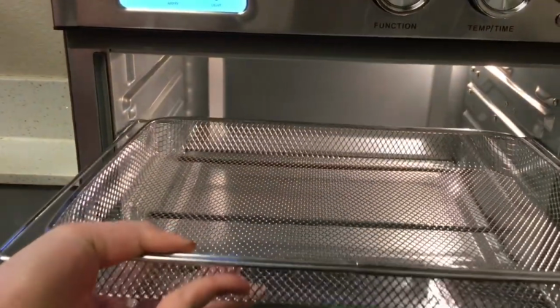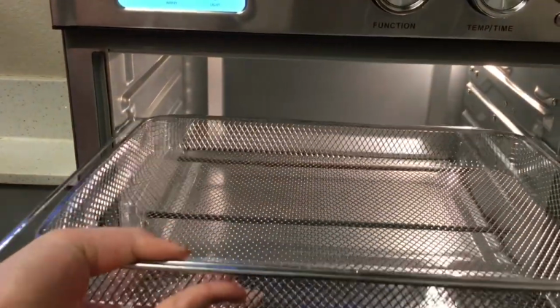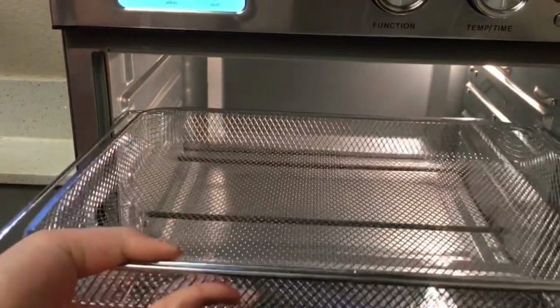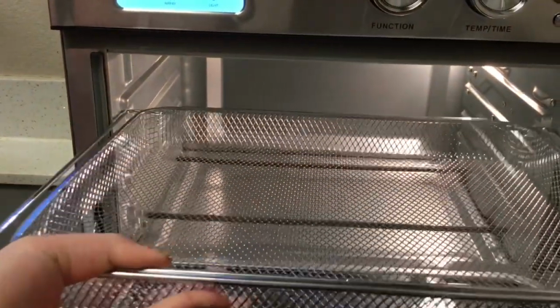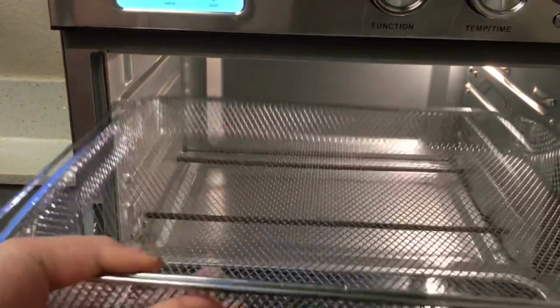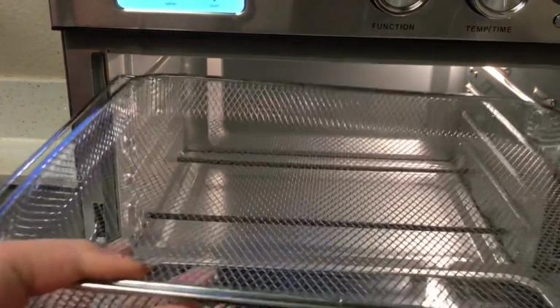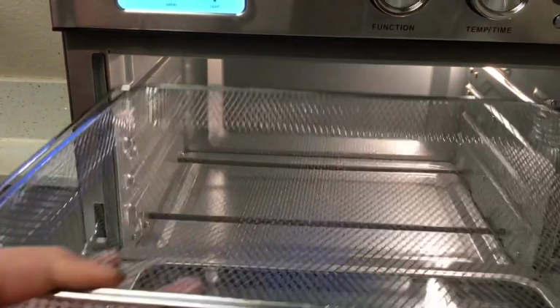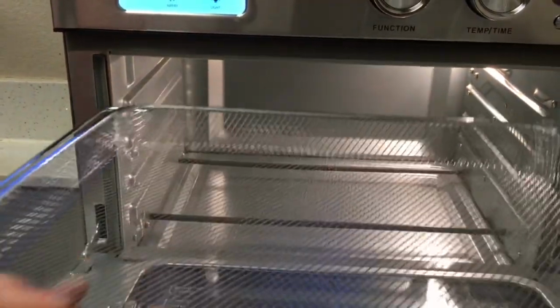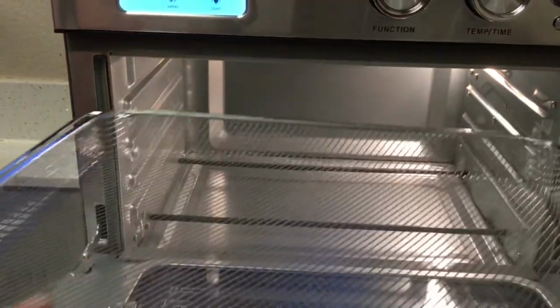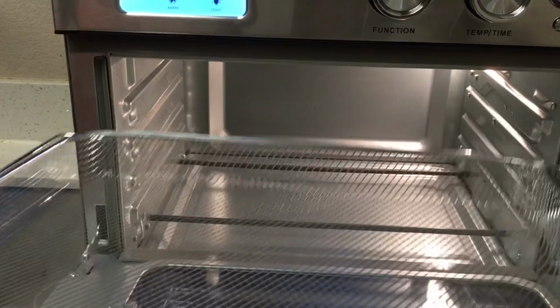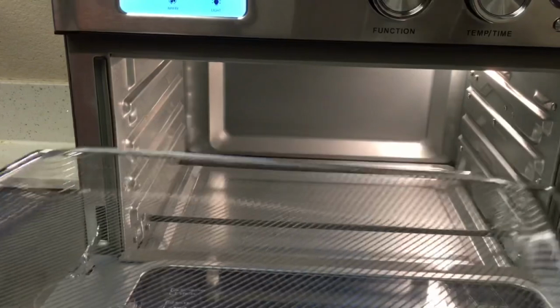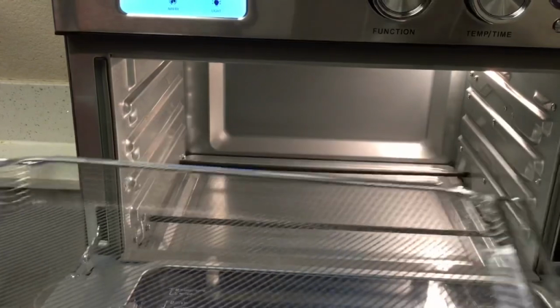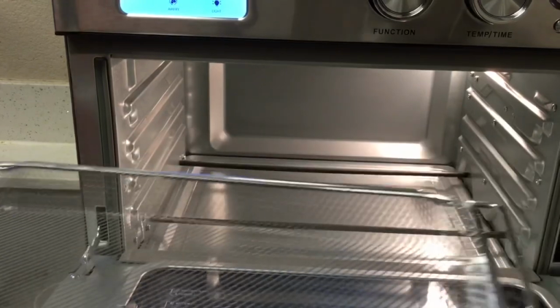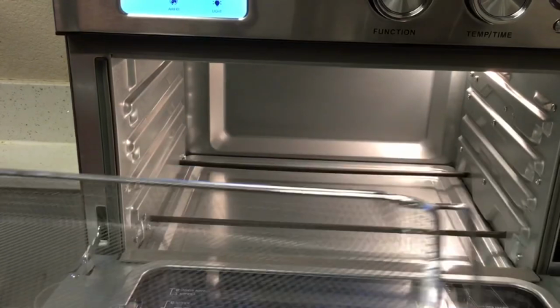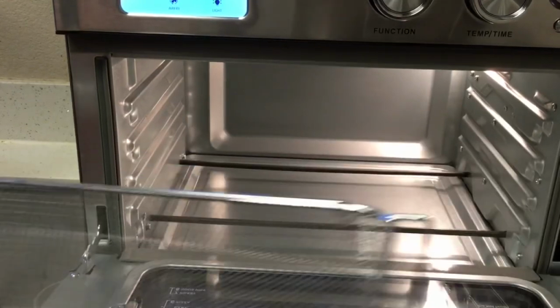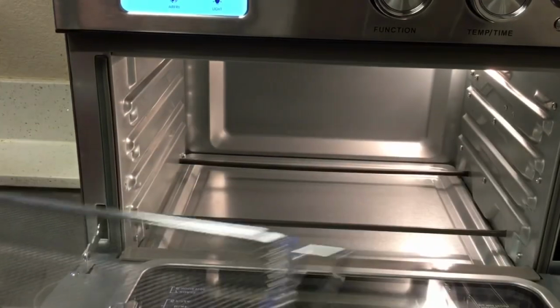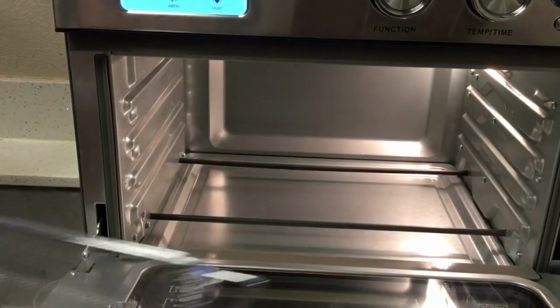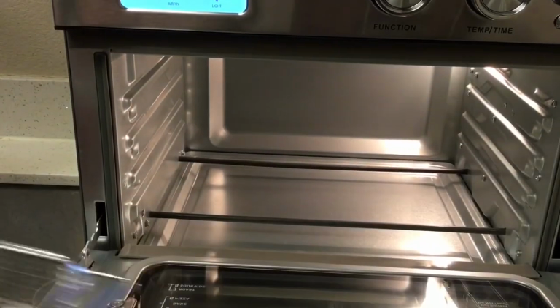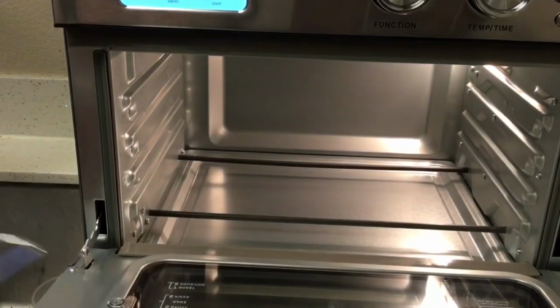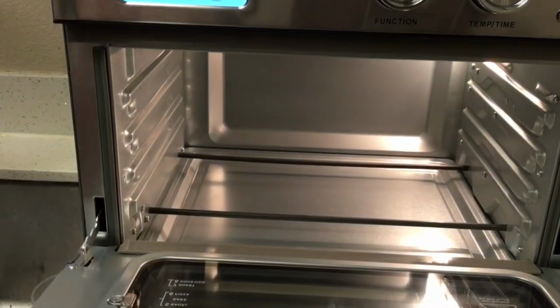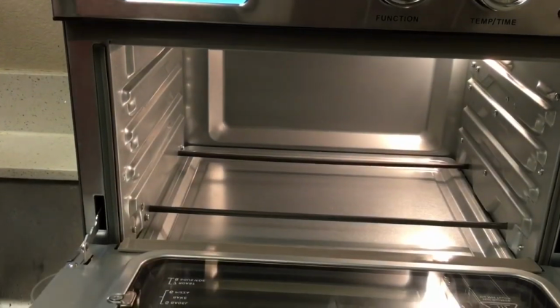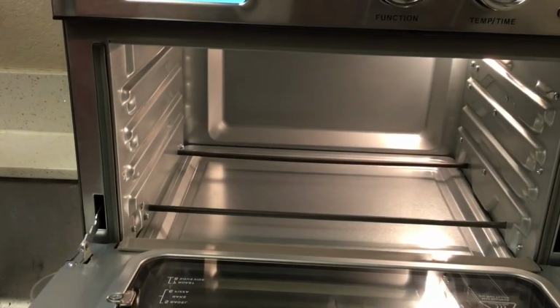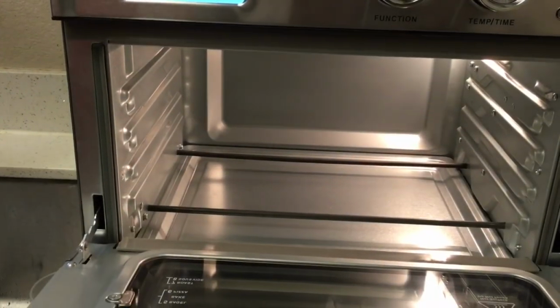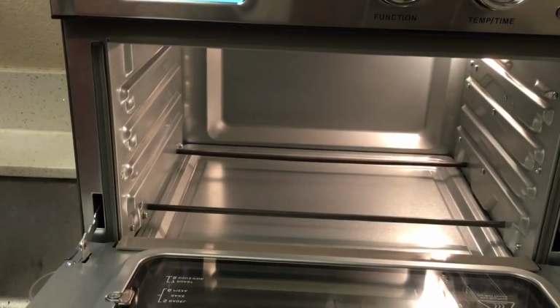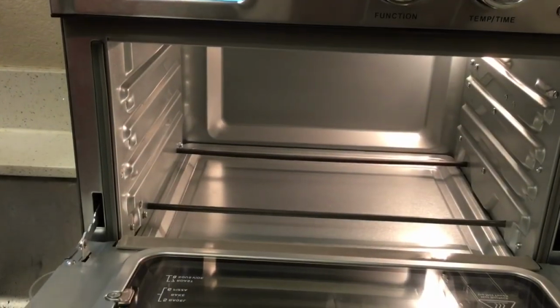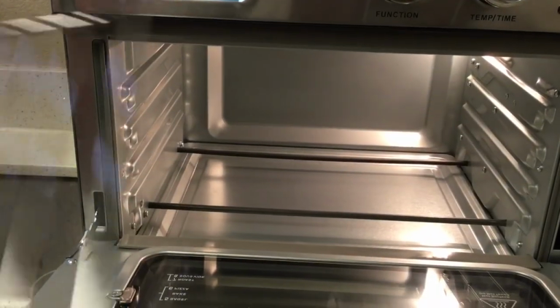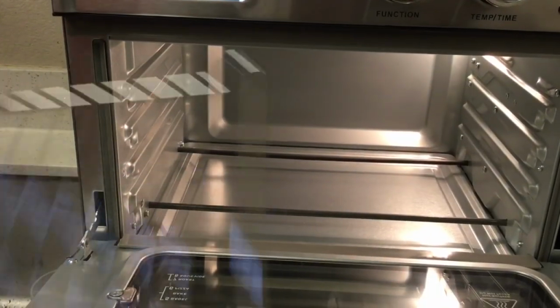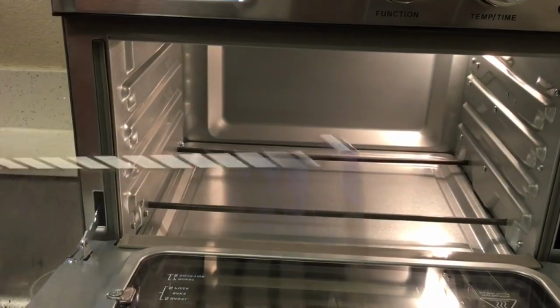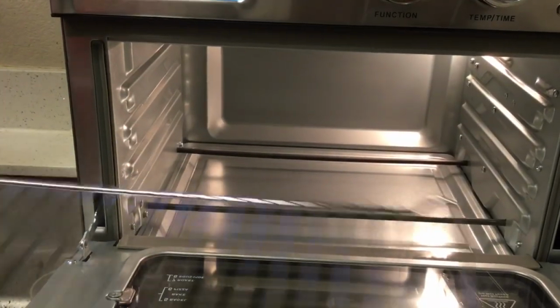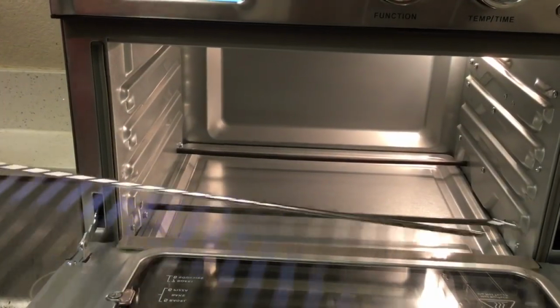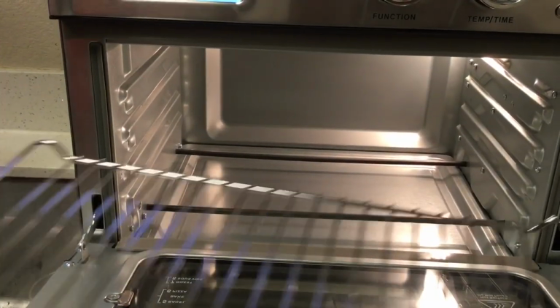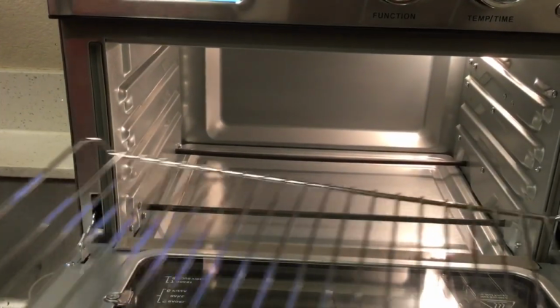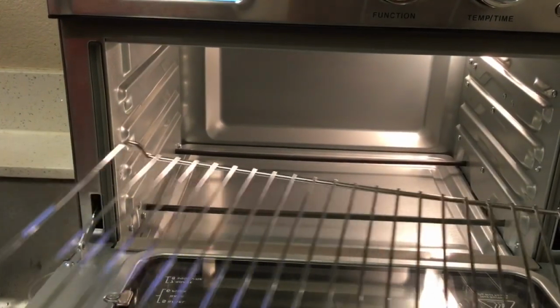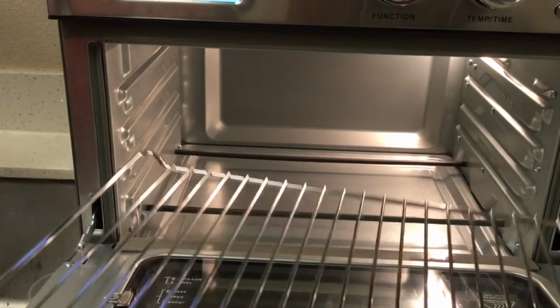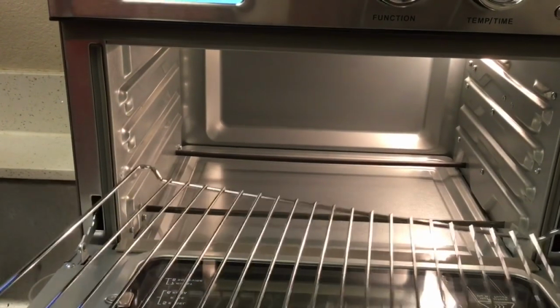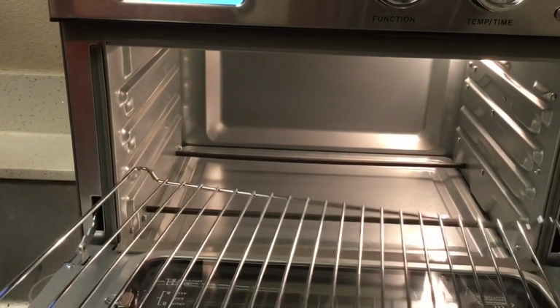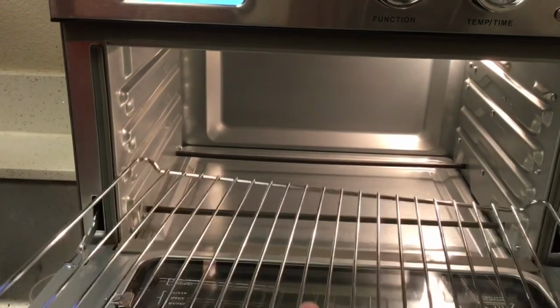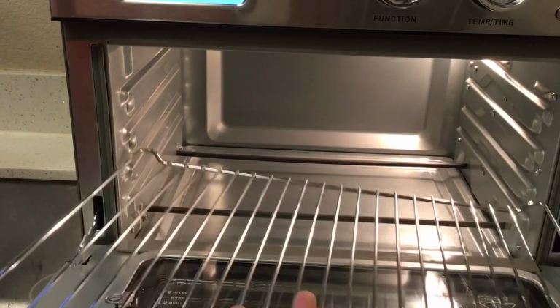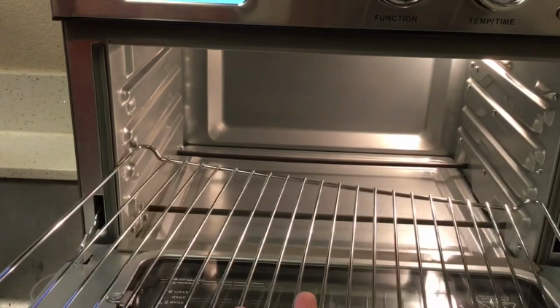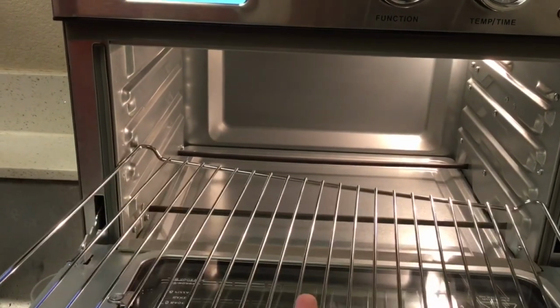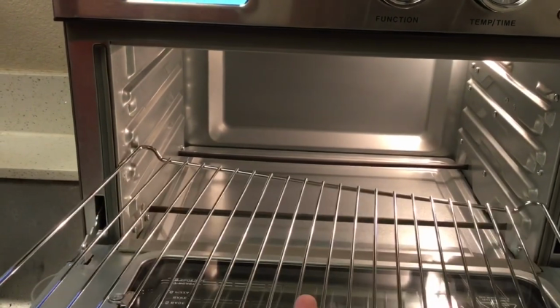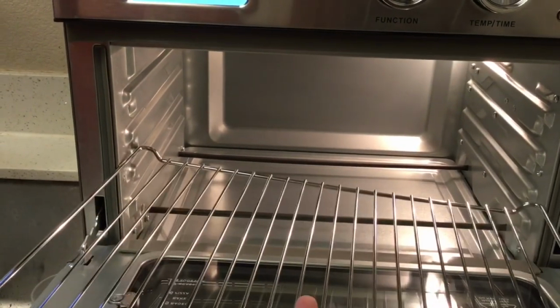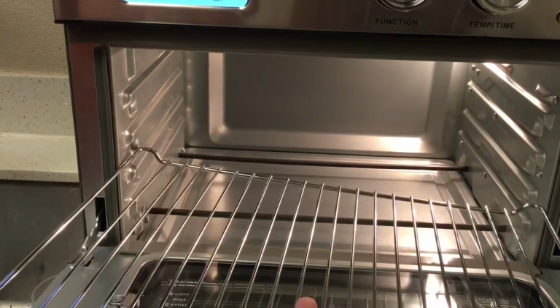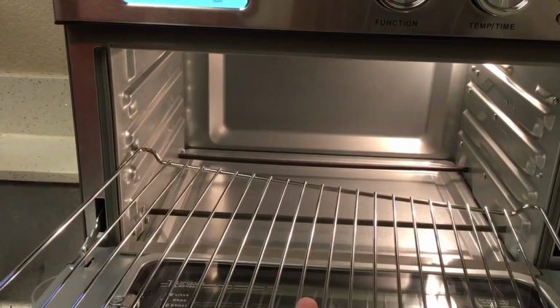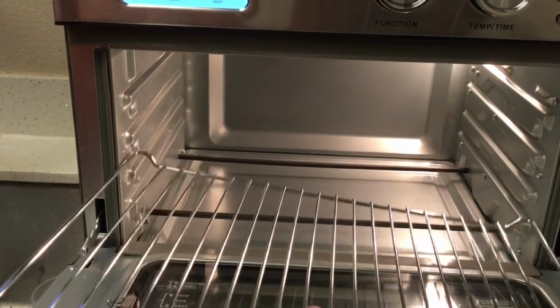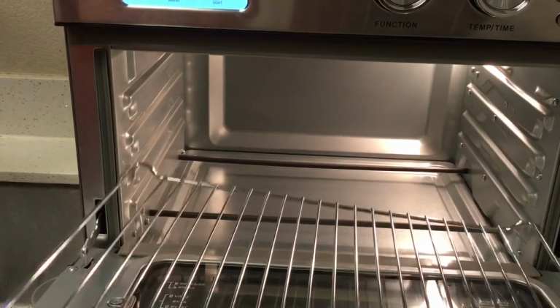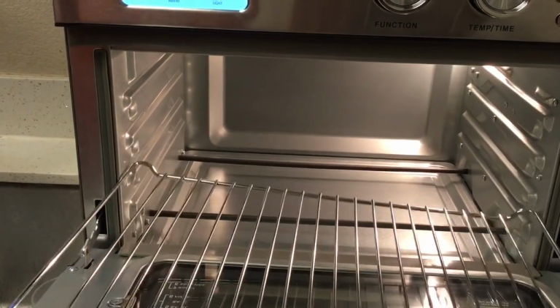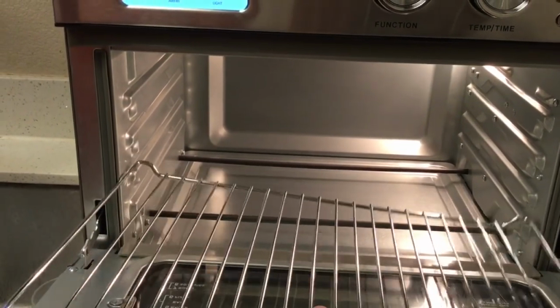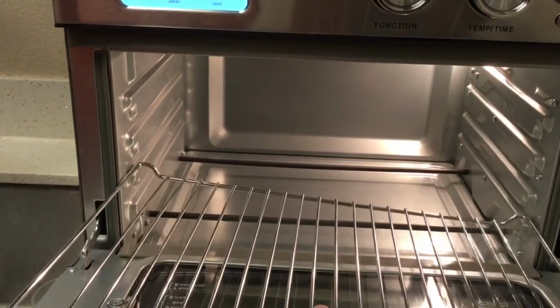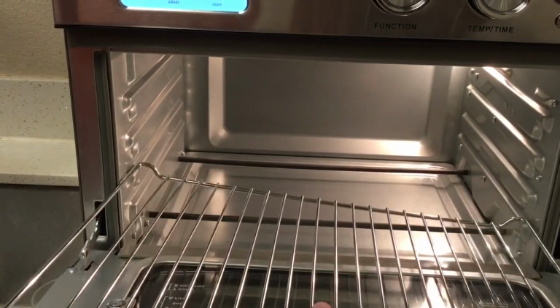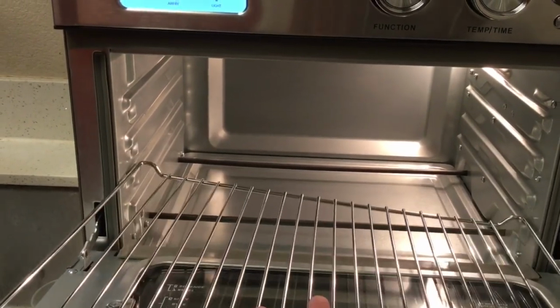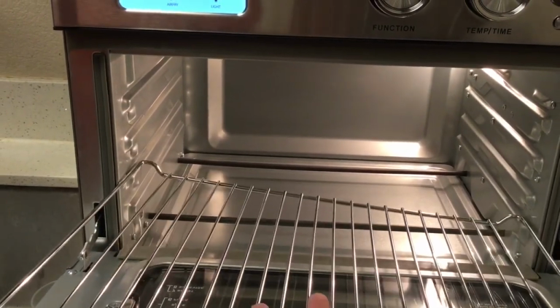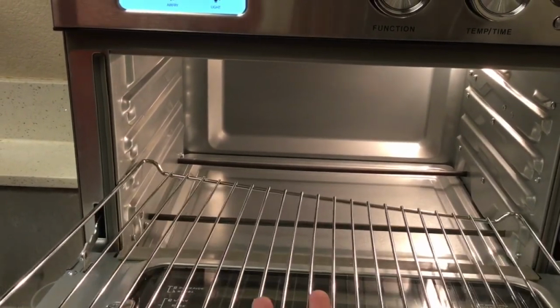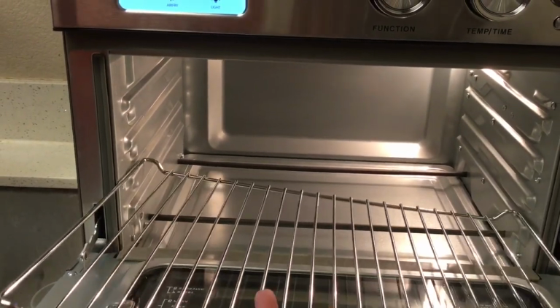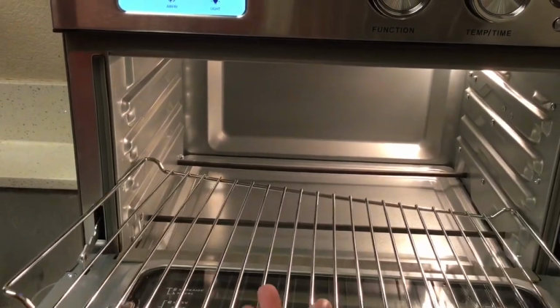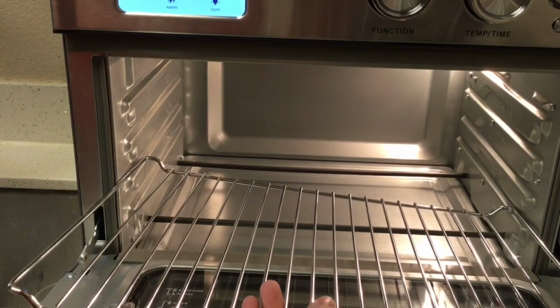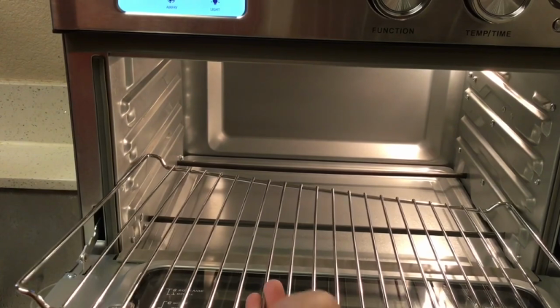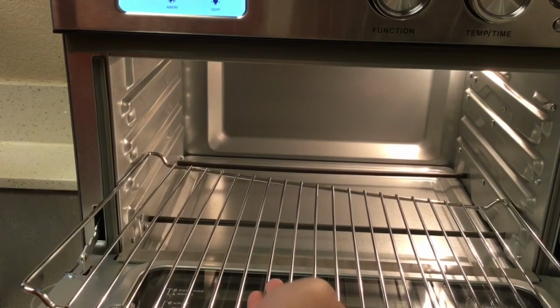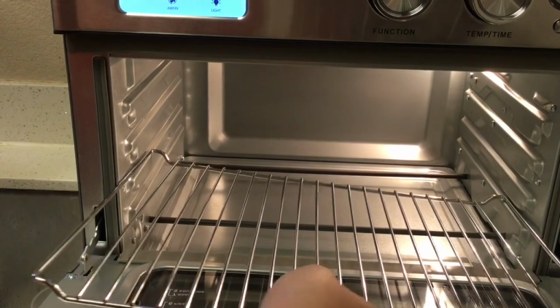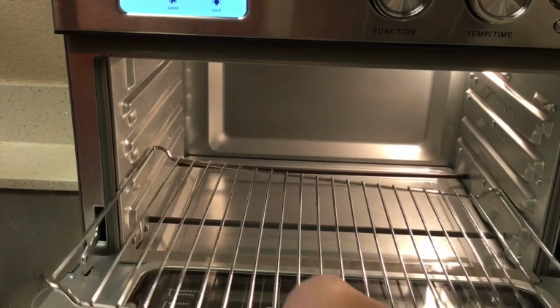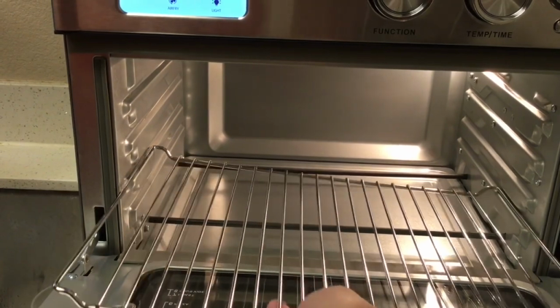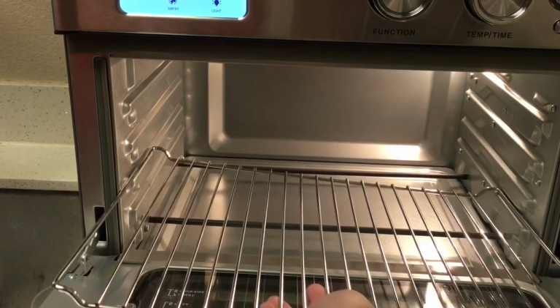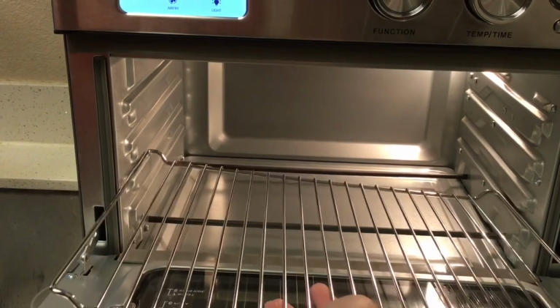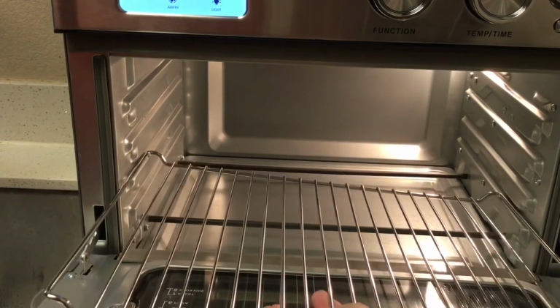Lastly, we have the oven rack. The oven rack is great for meat, bread, pizza, and many other things.